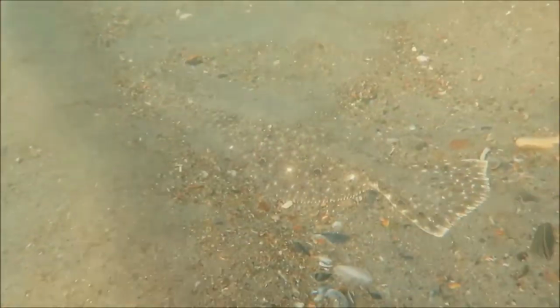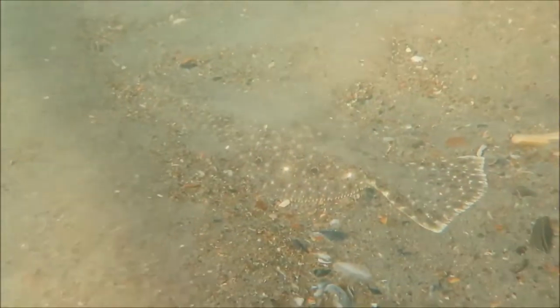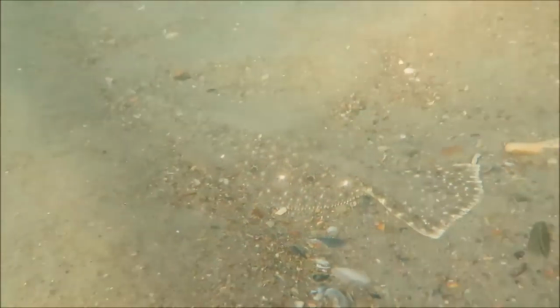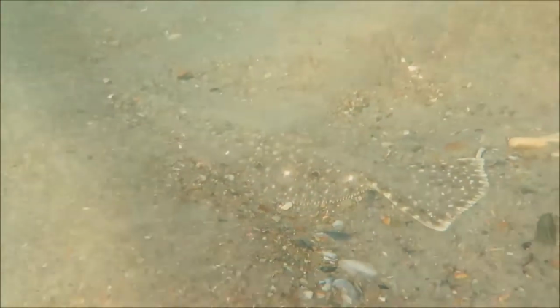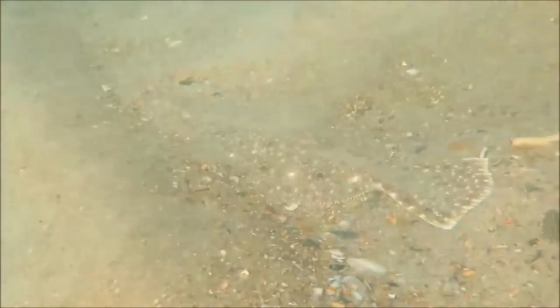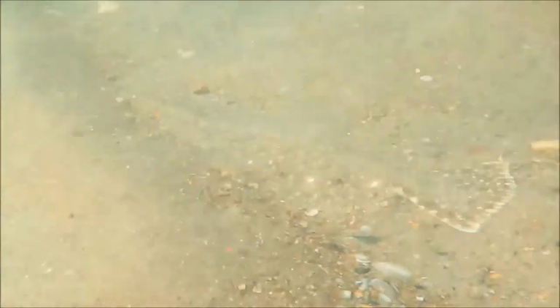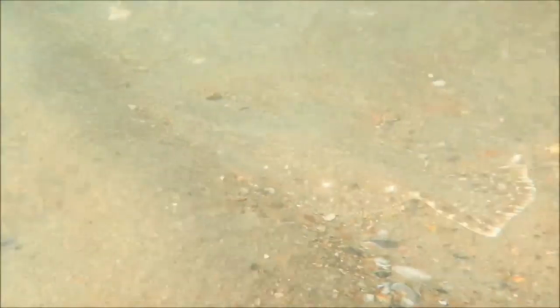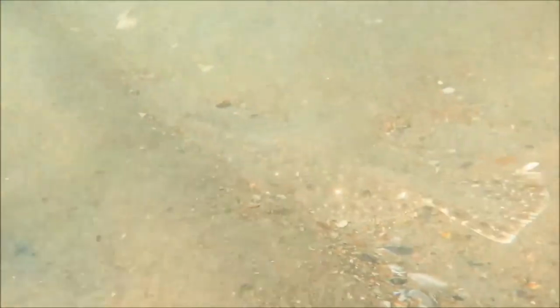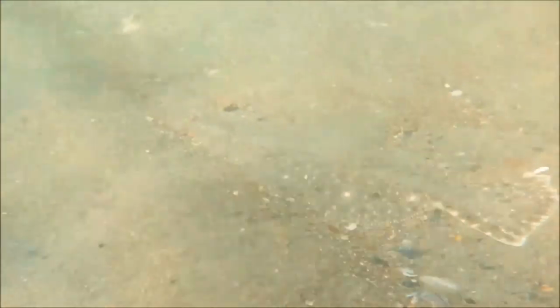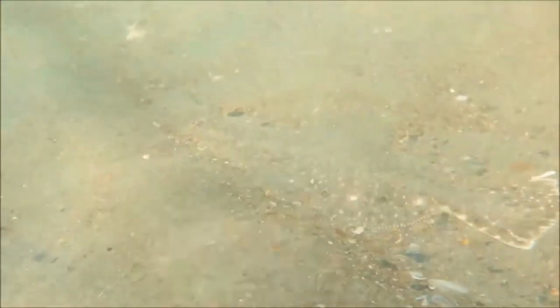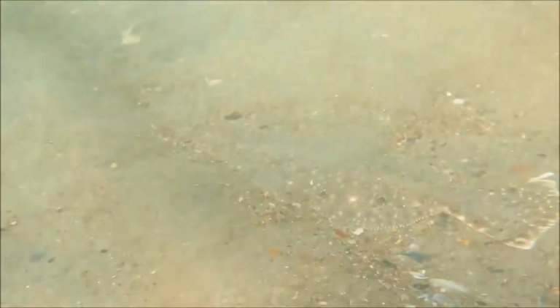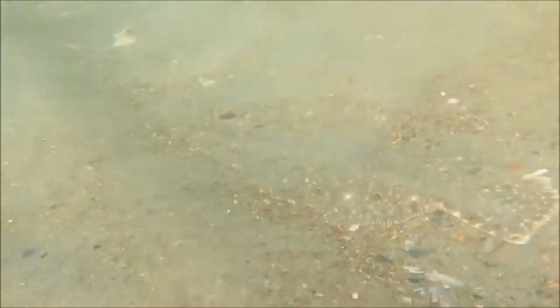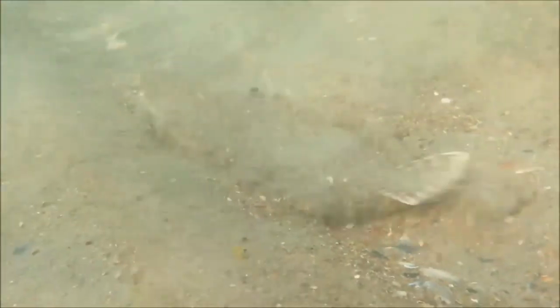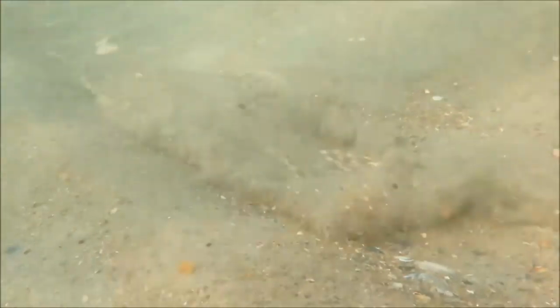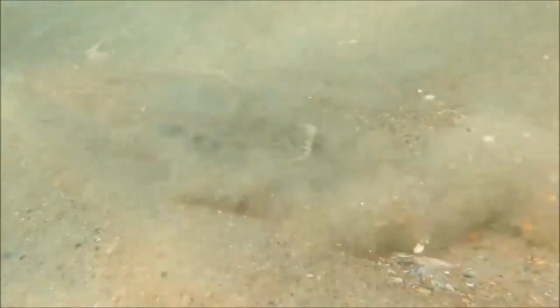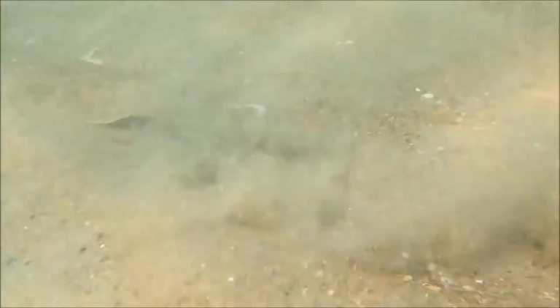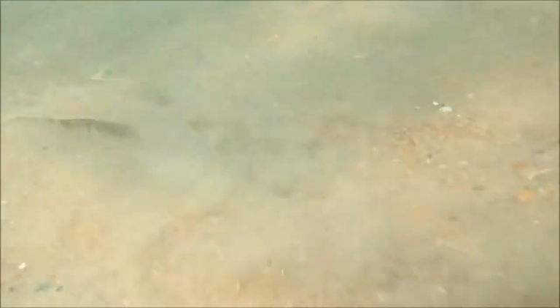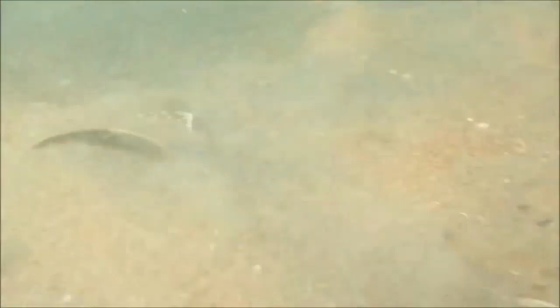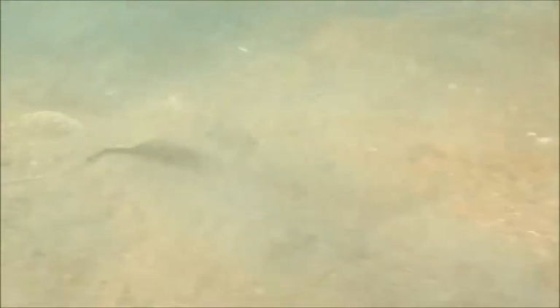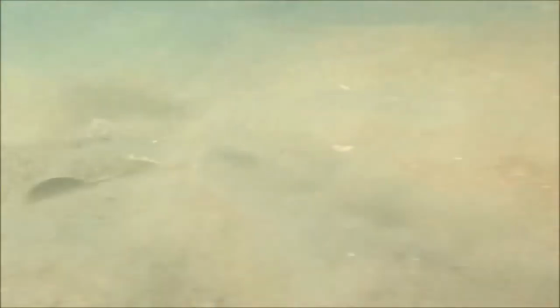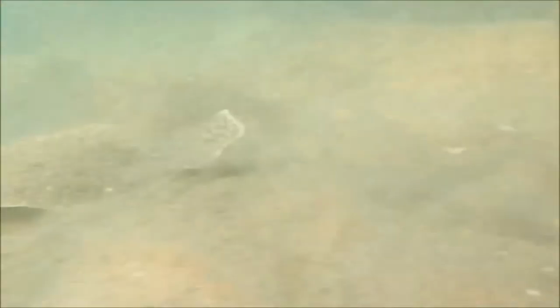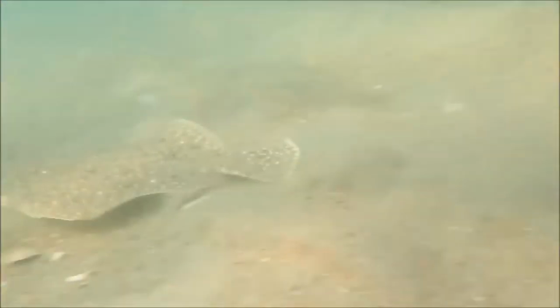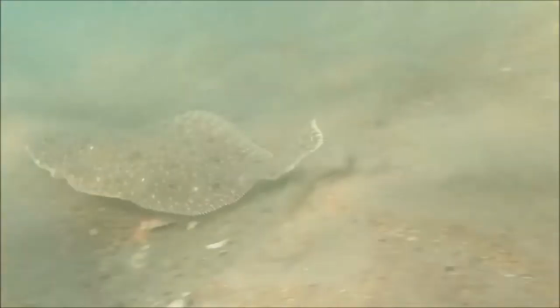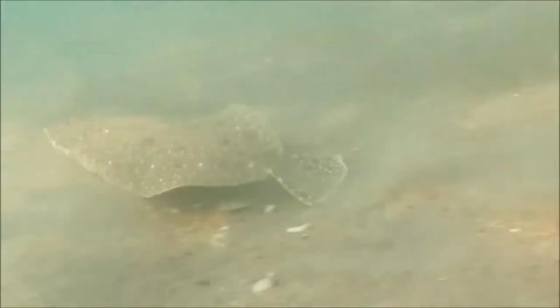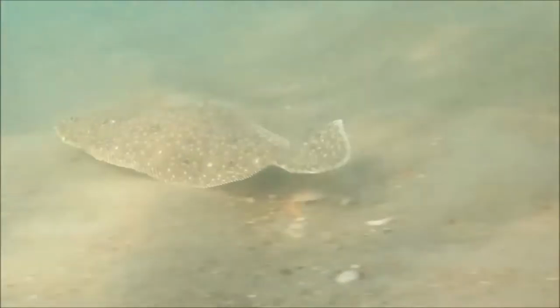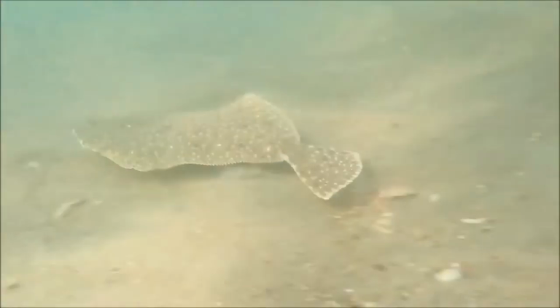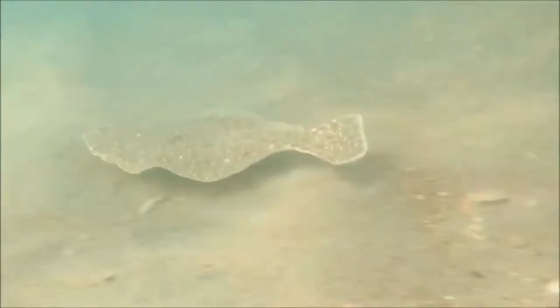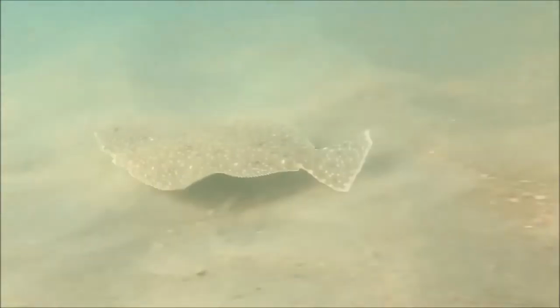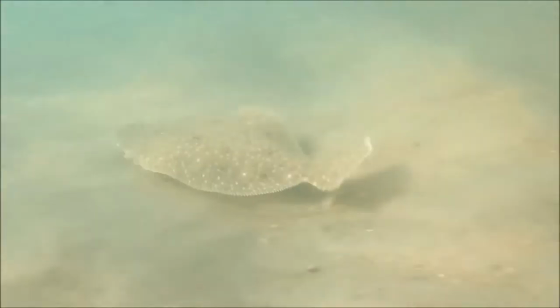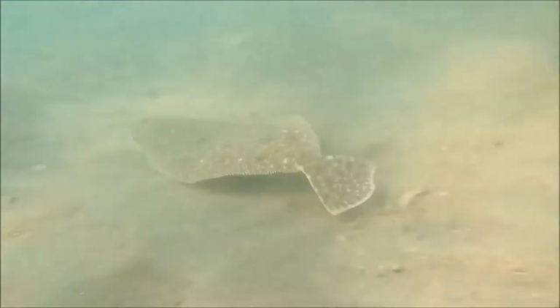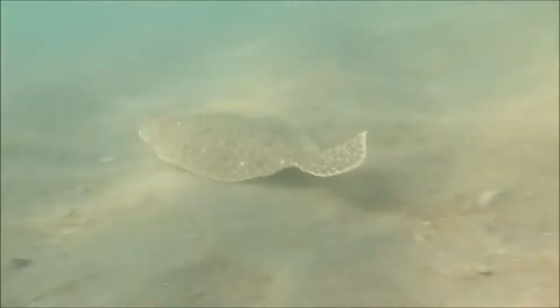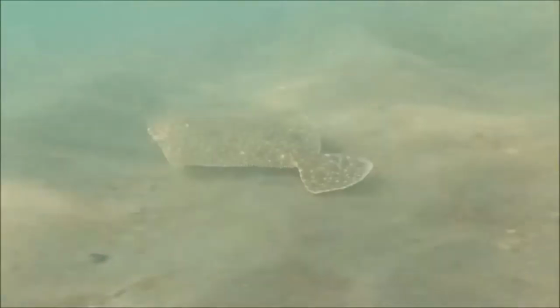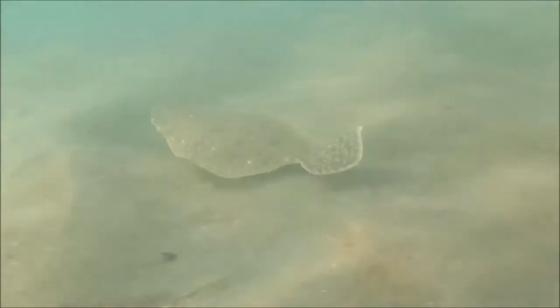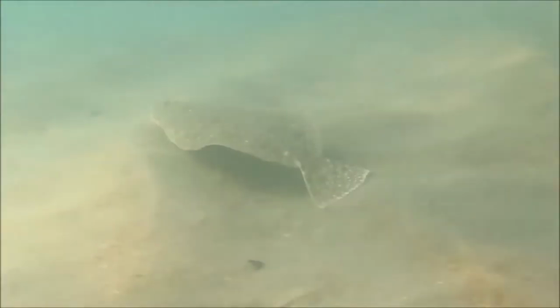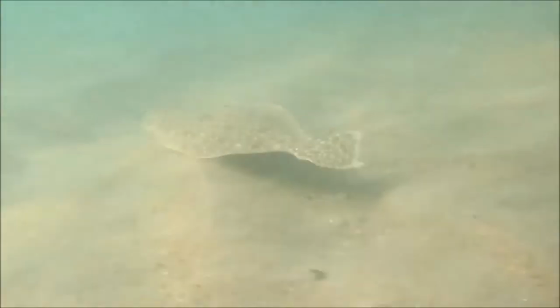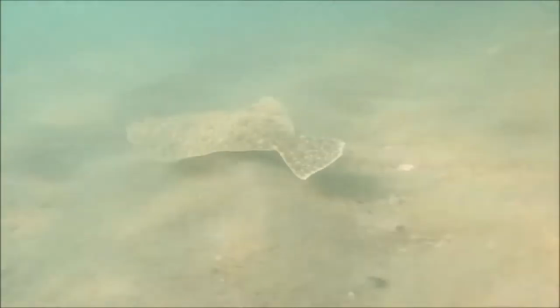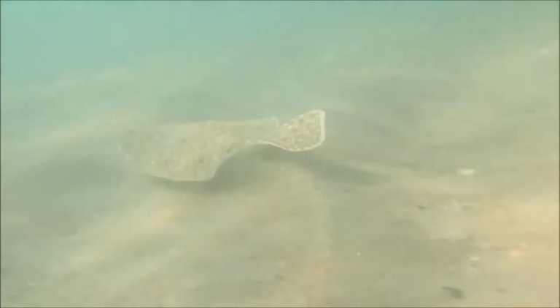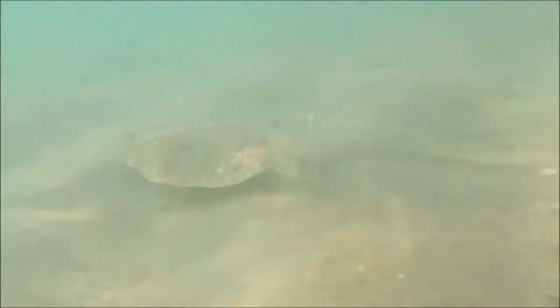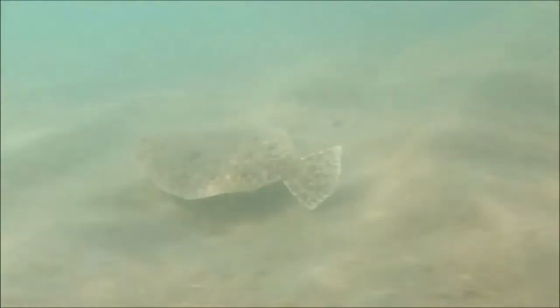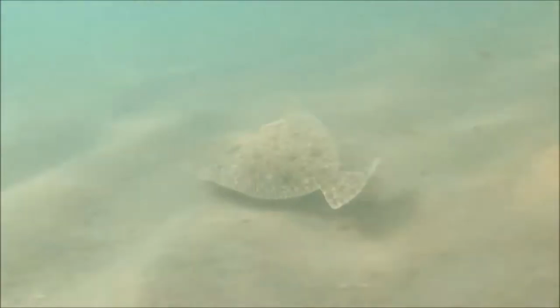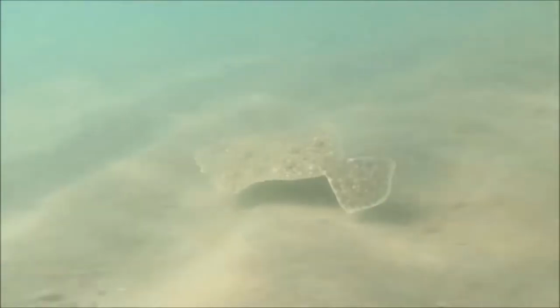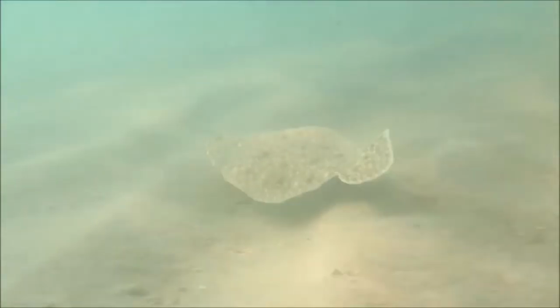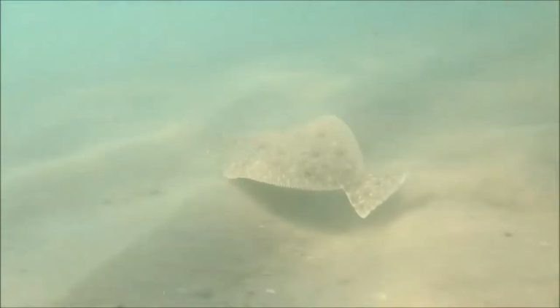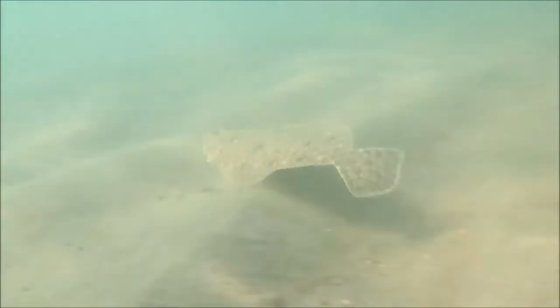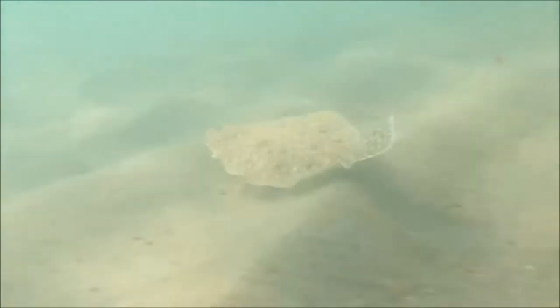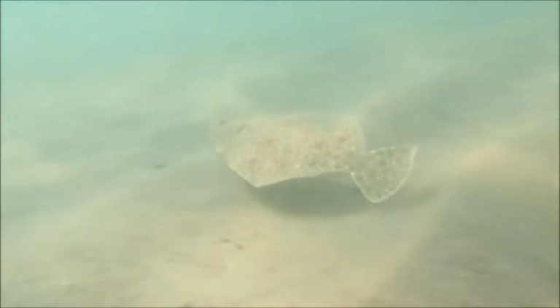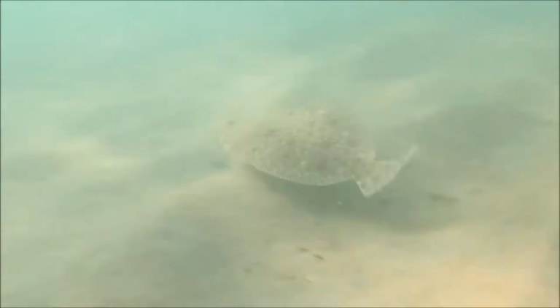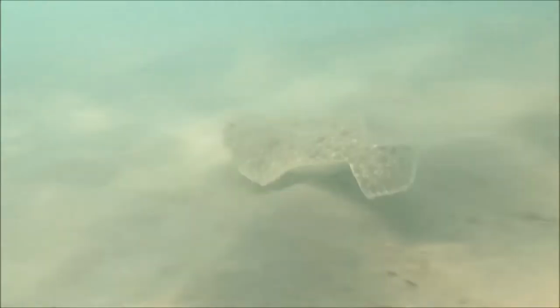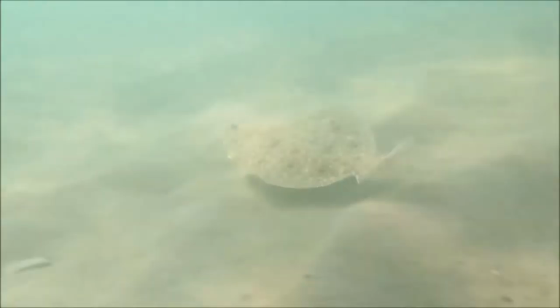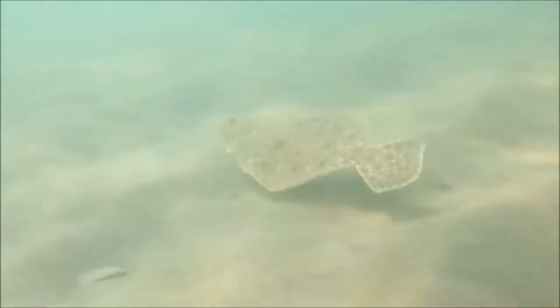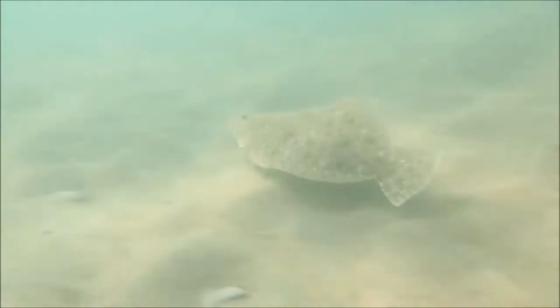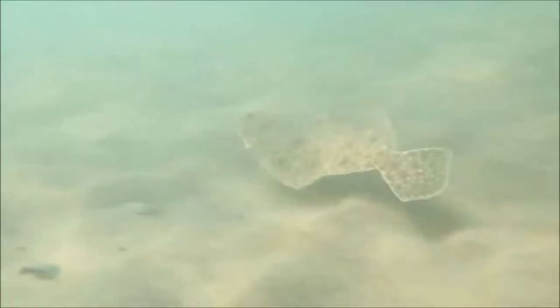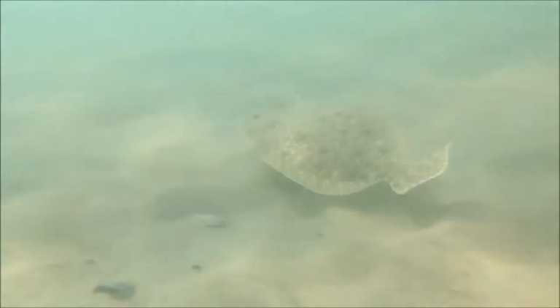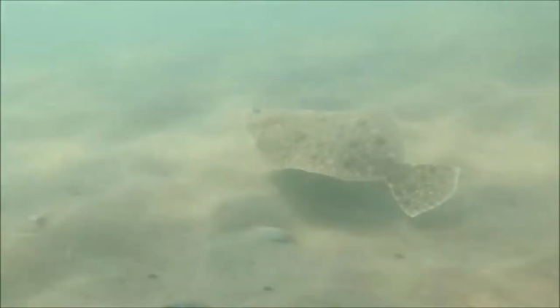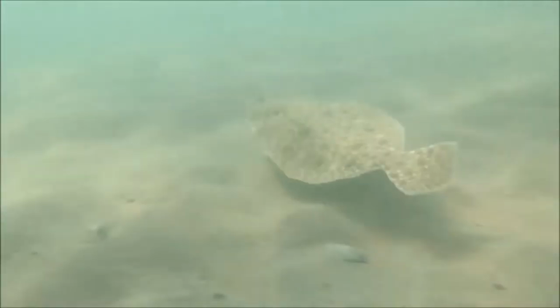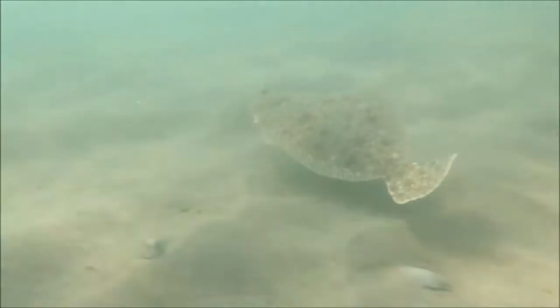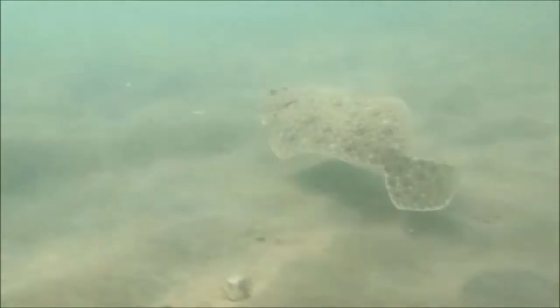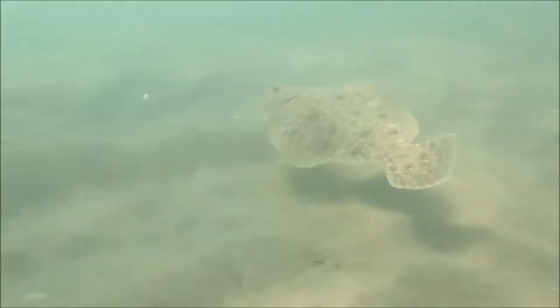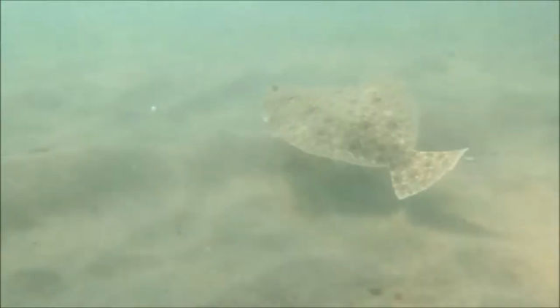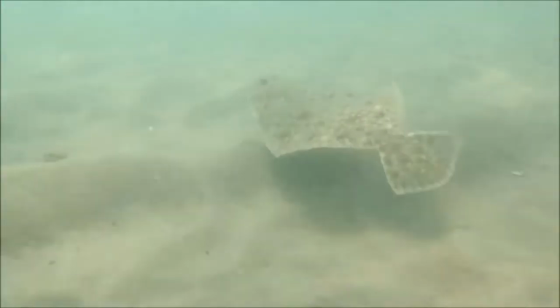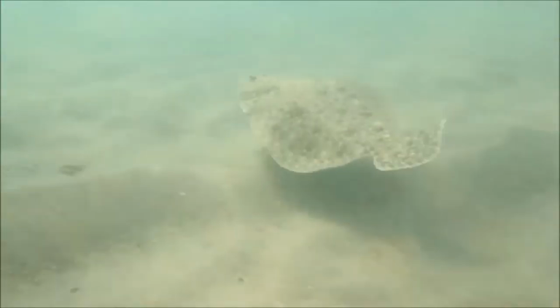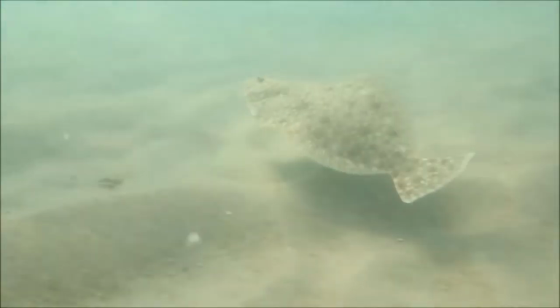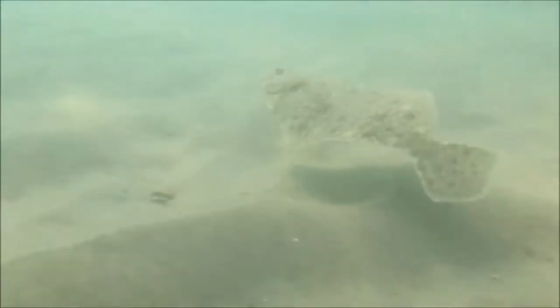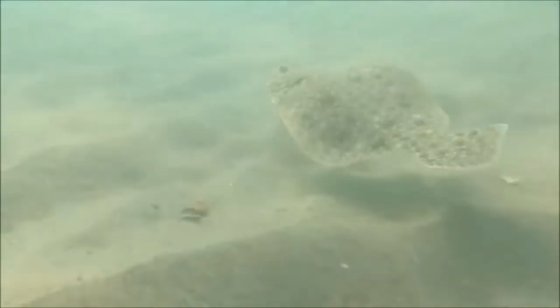The trough would also attract larger predators, such as this flounder or fluke, under the right conditions.